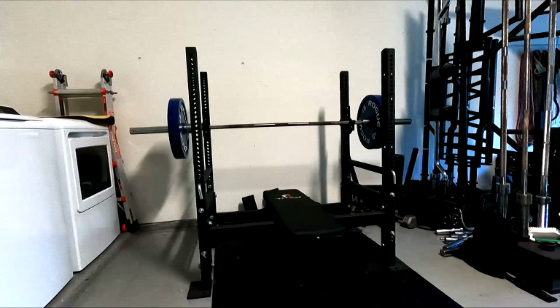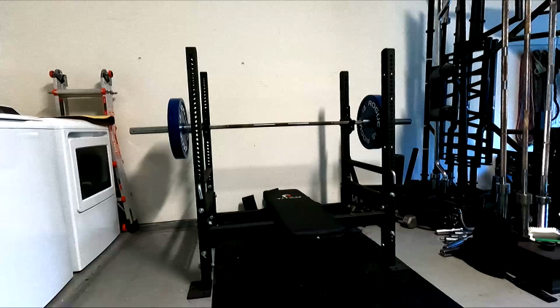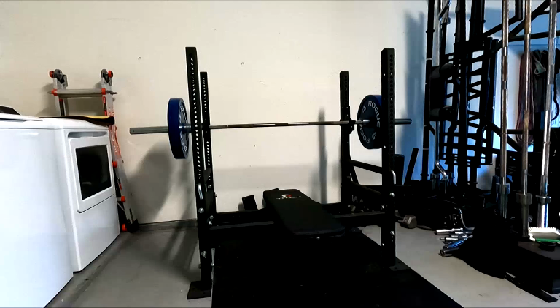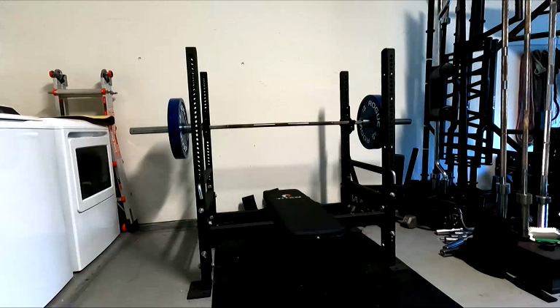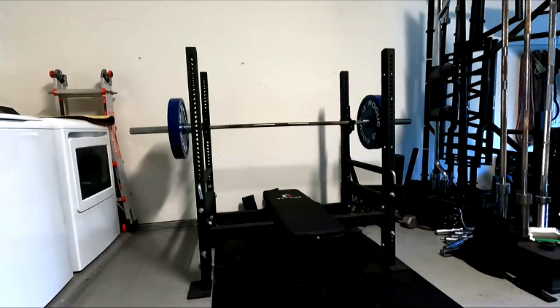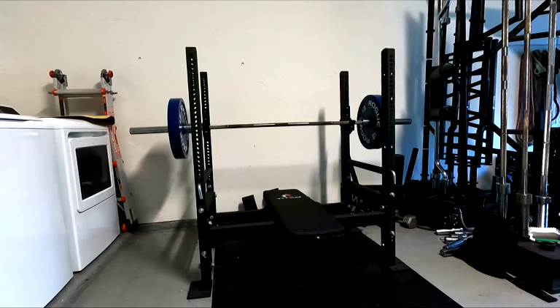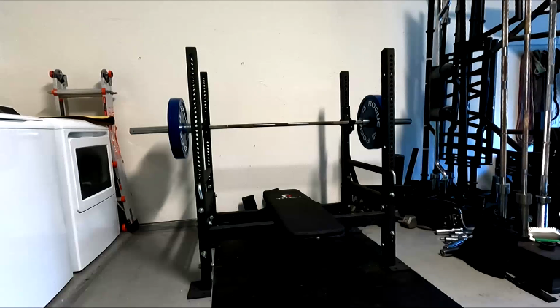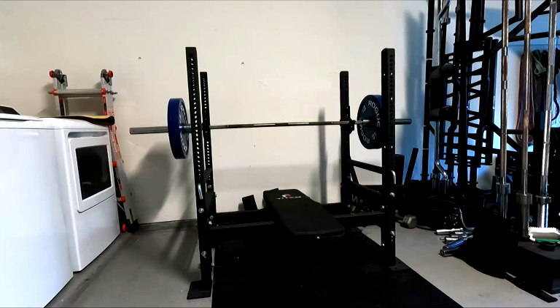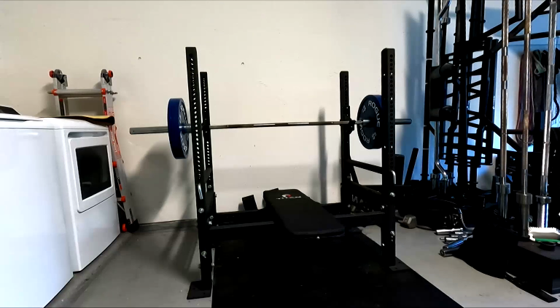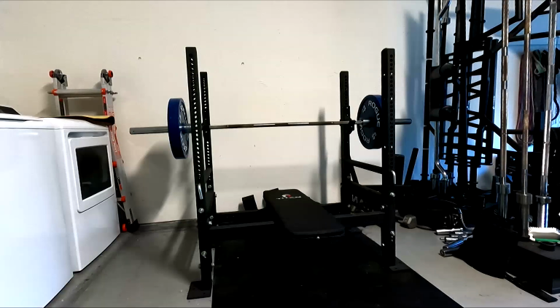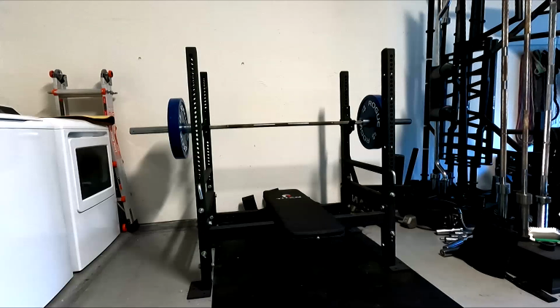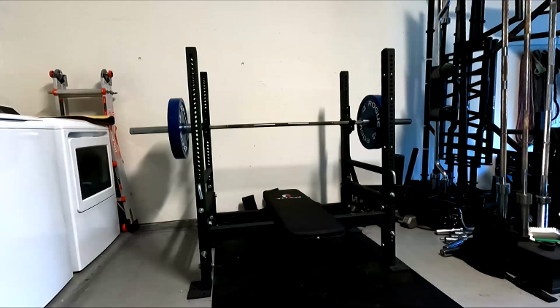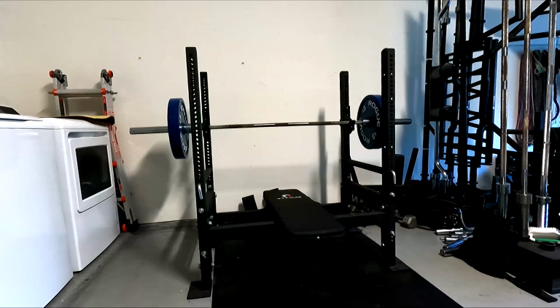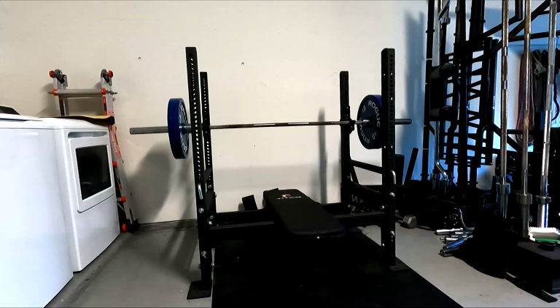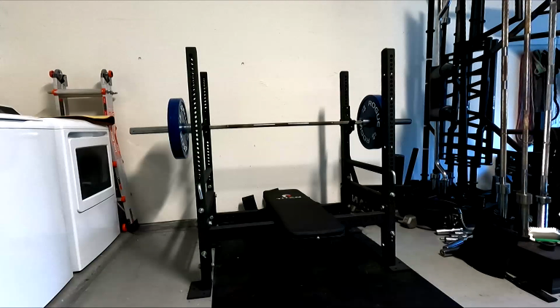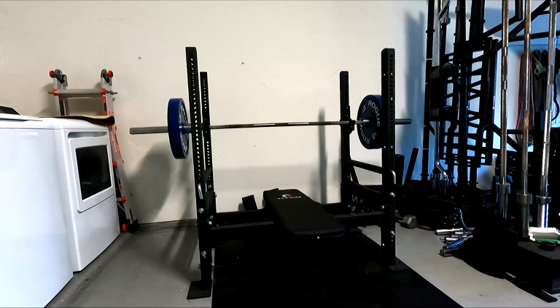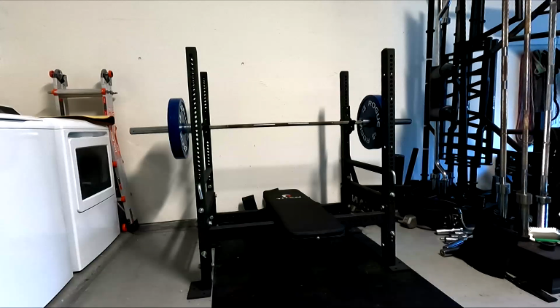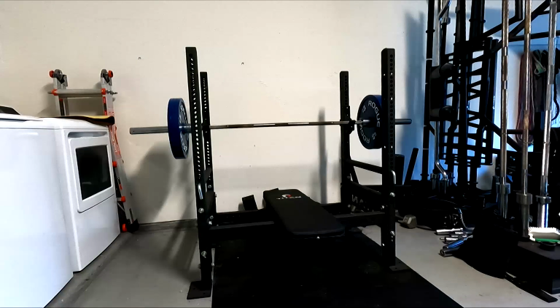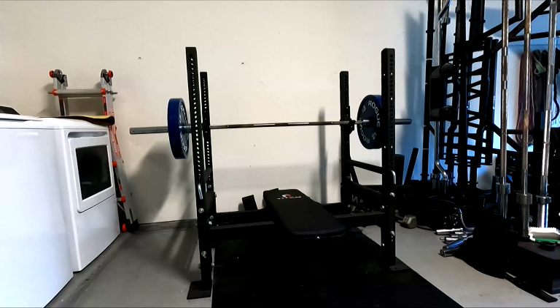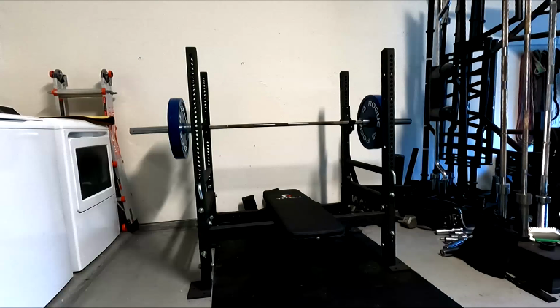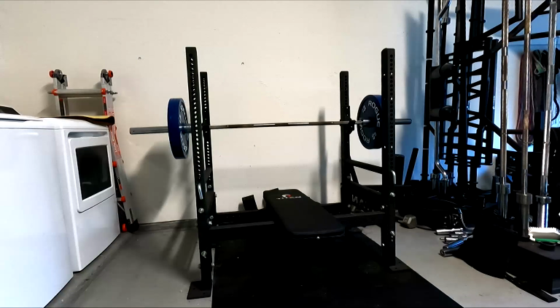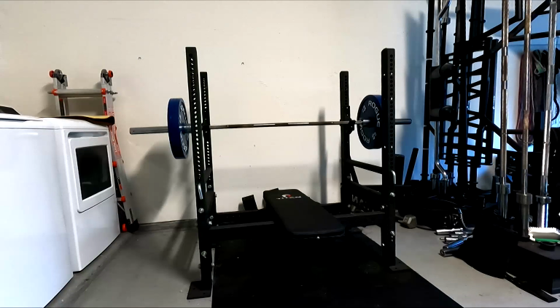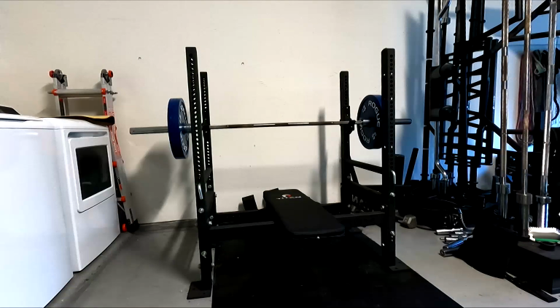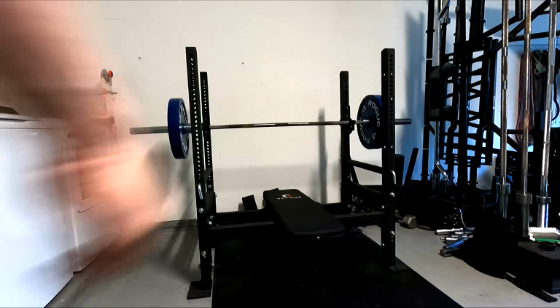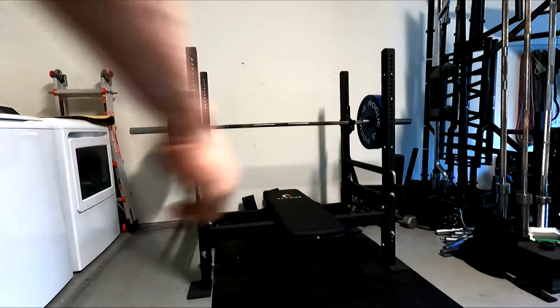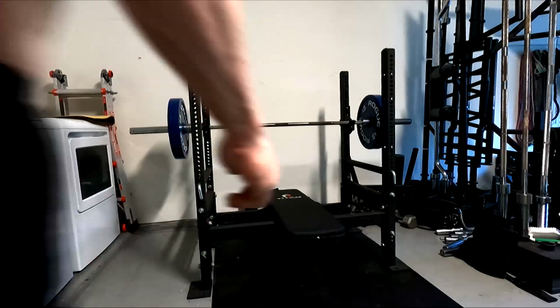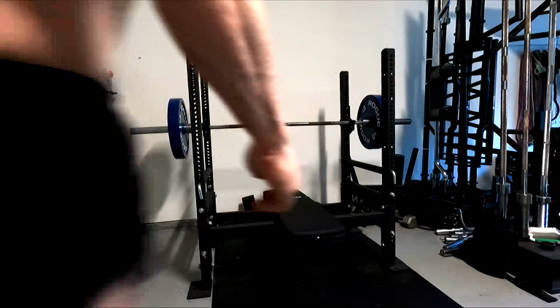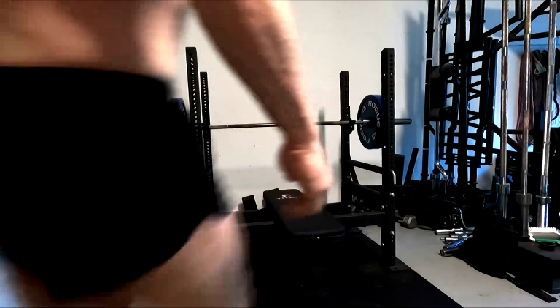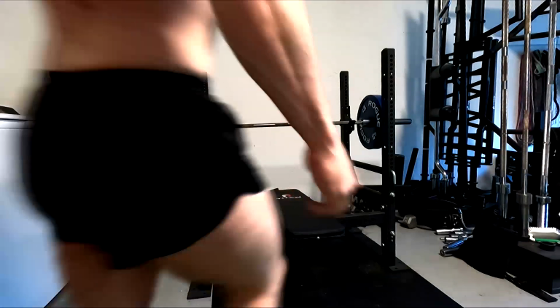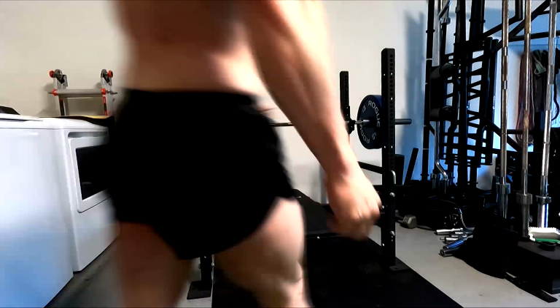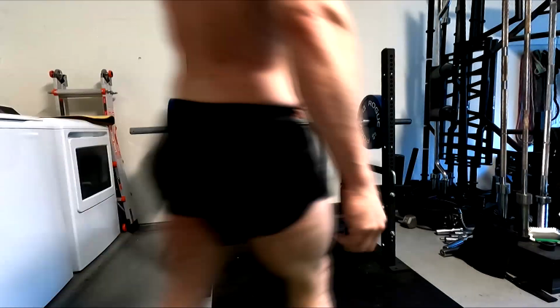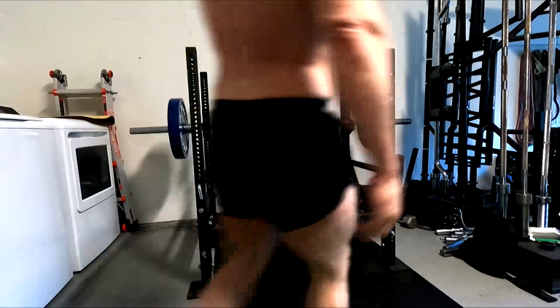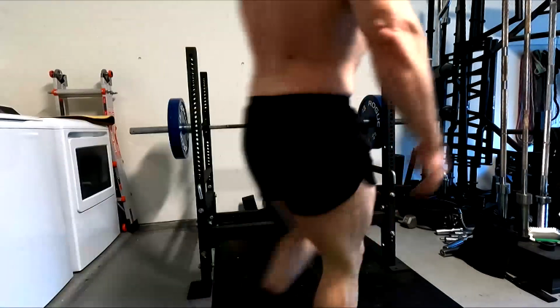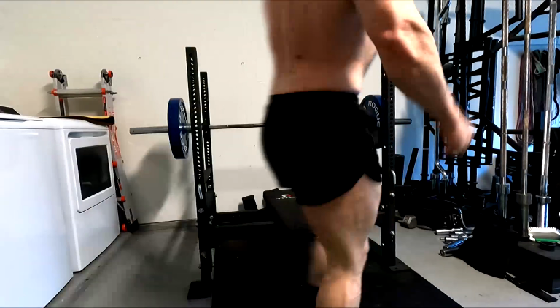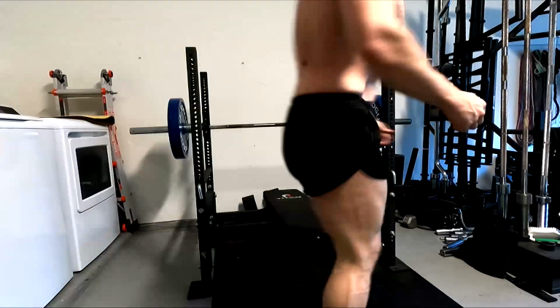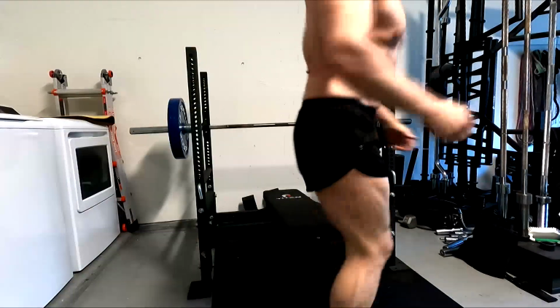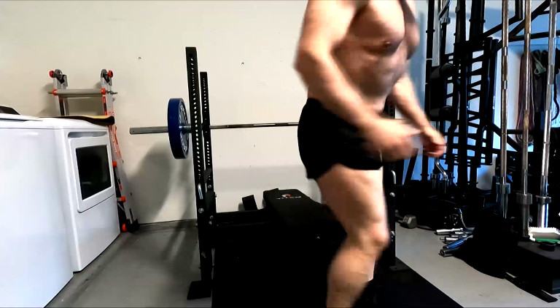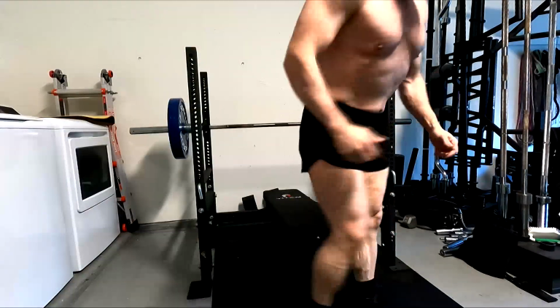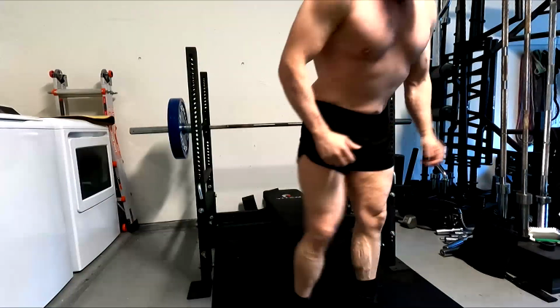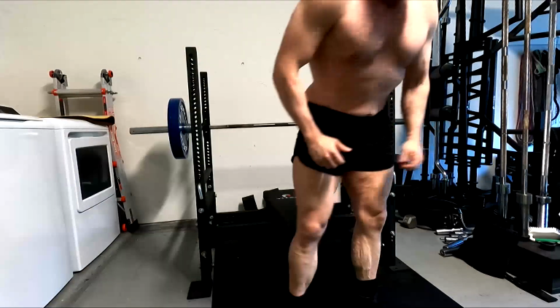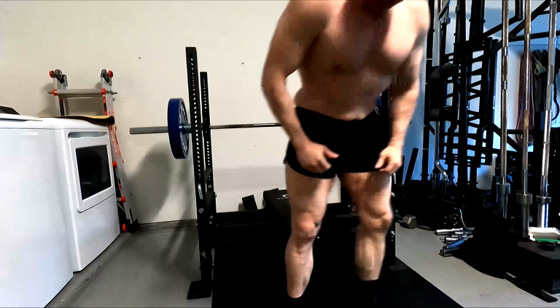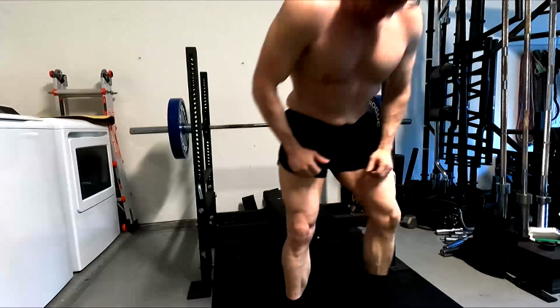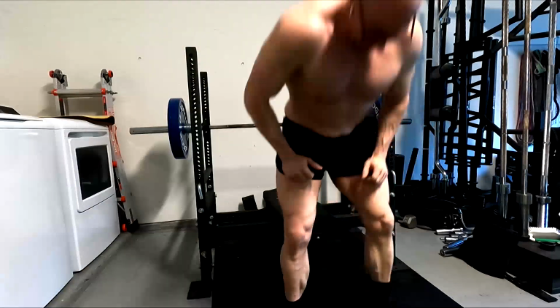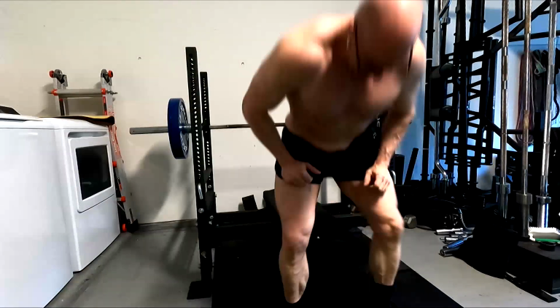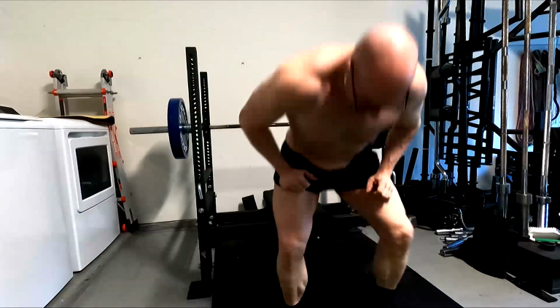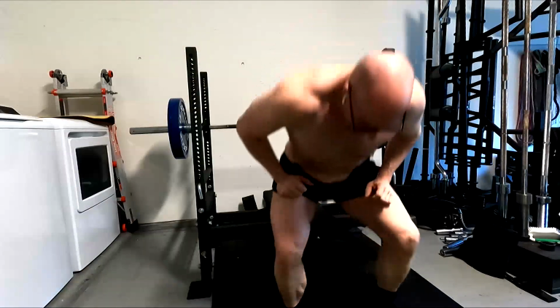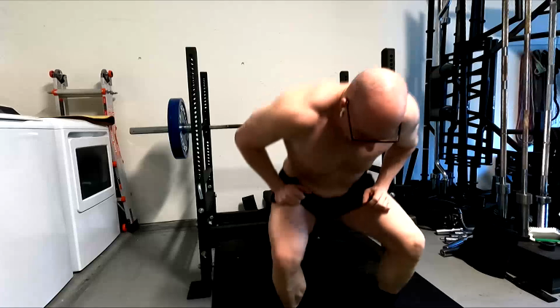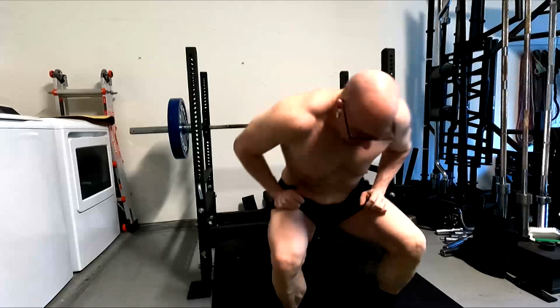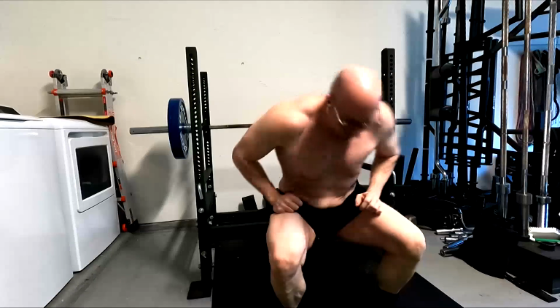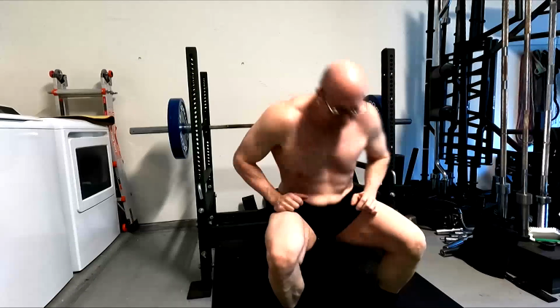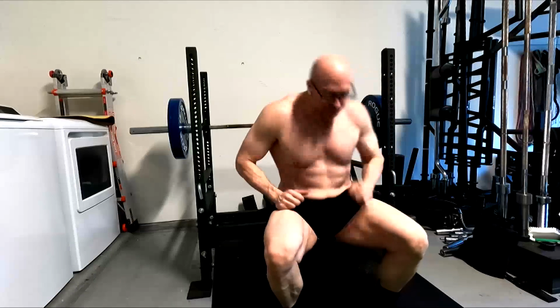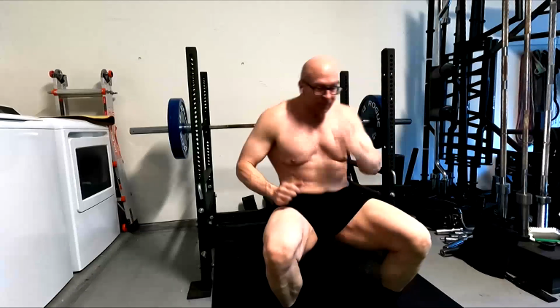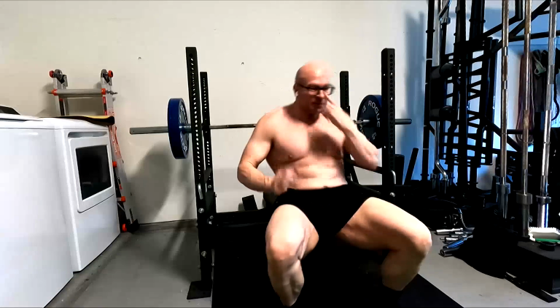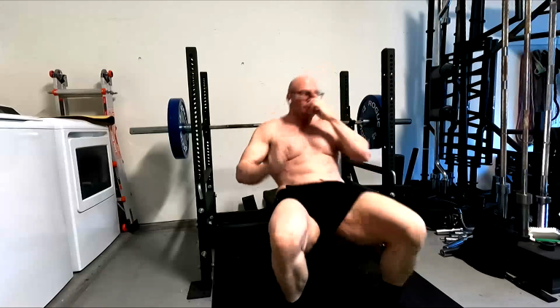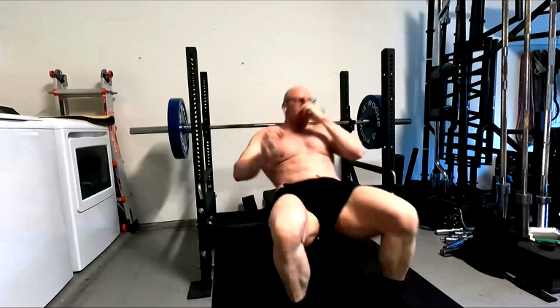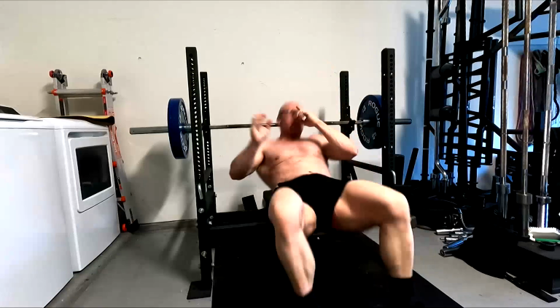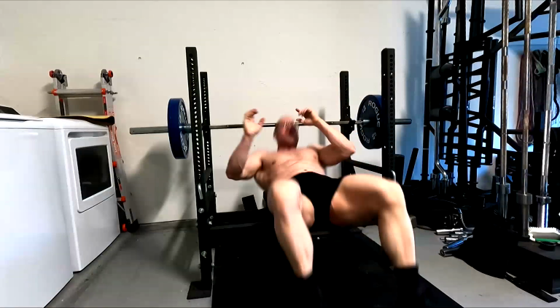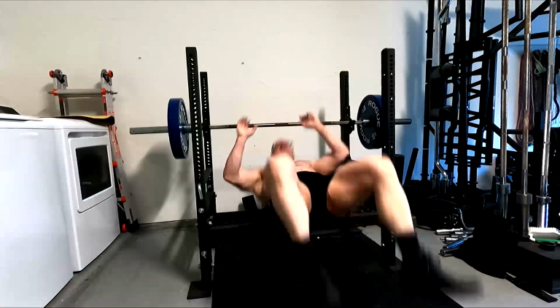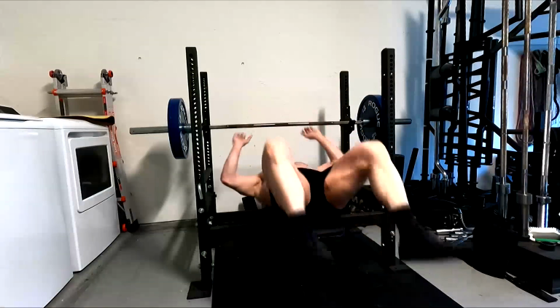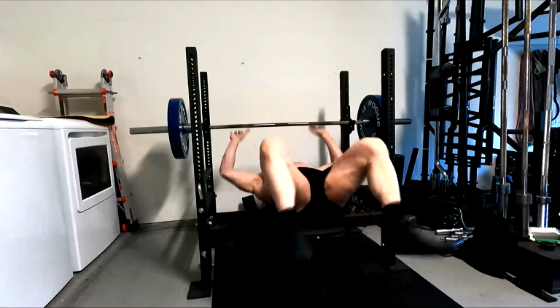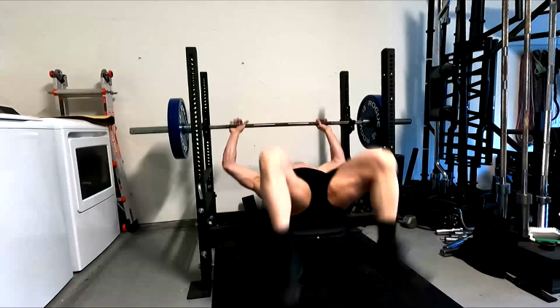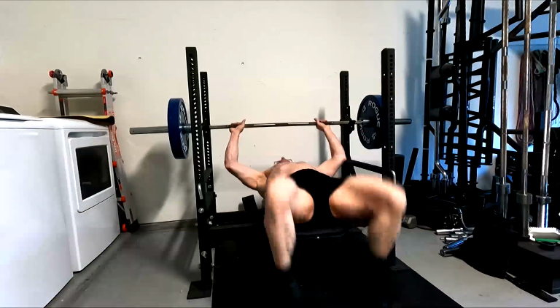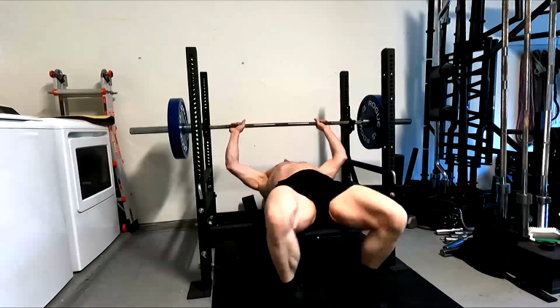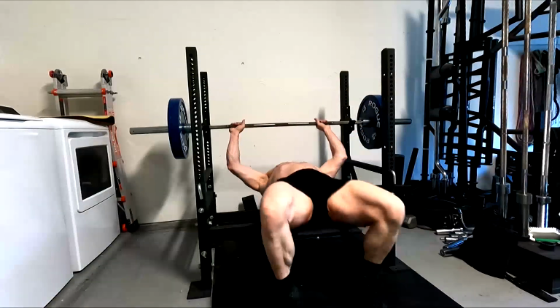Hey everybody, it's Jason here and today I want to chat with you guys a little bit about gaining muscle.